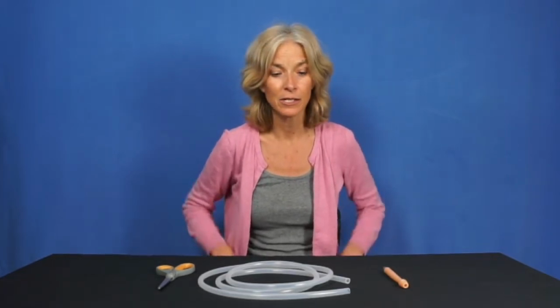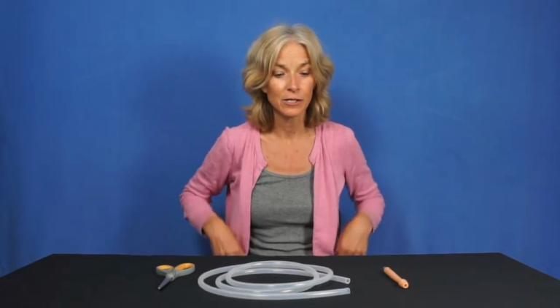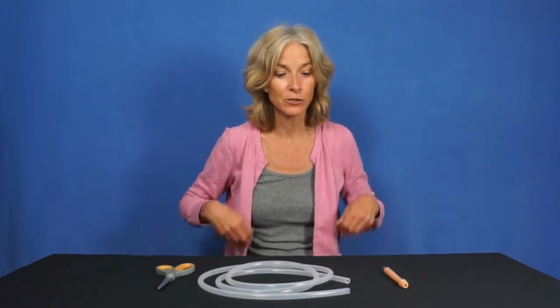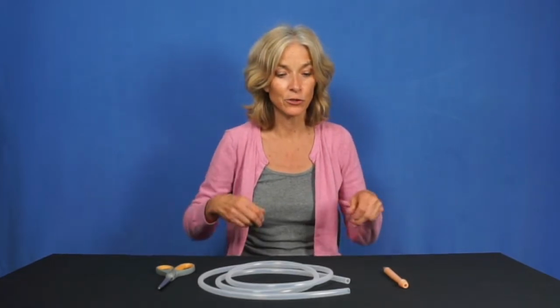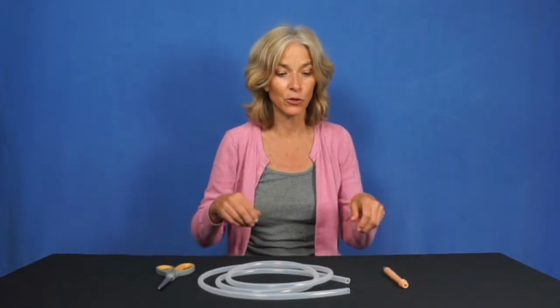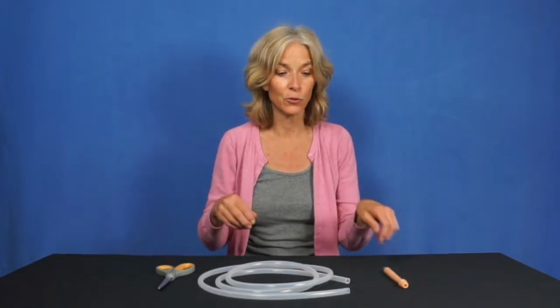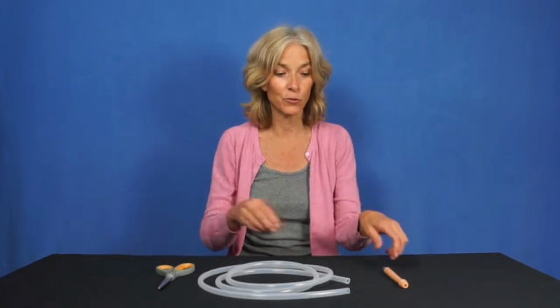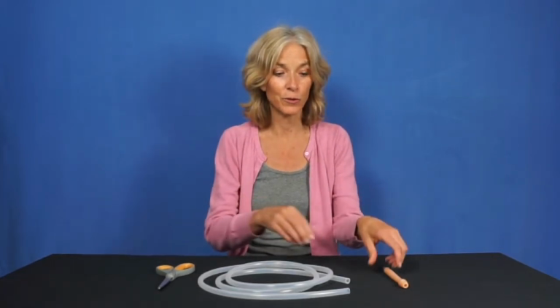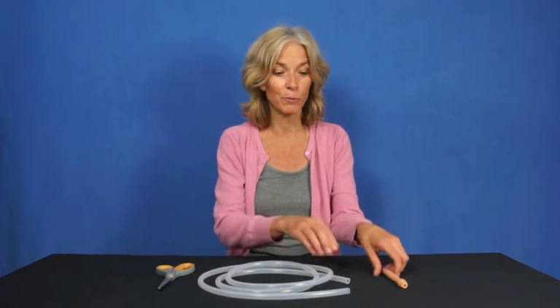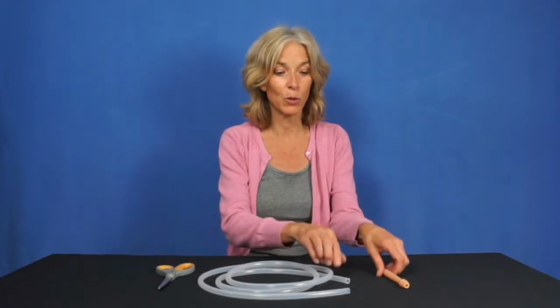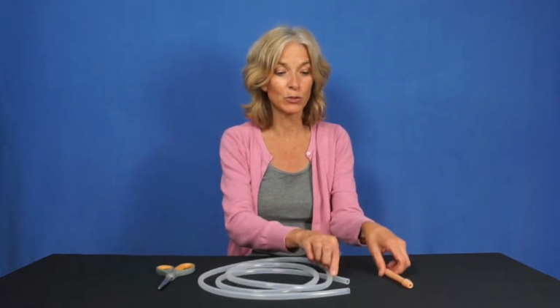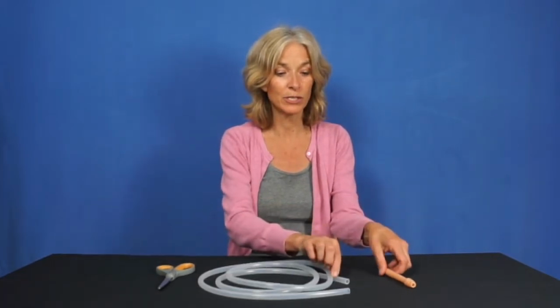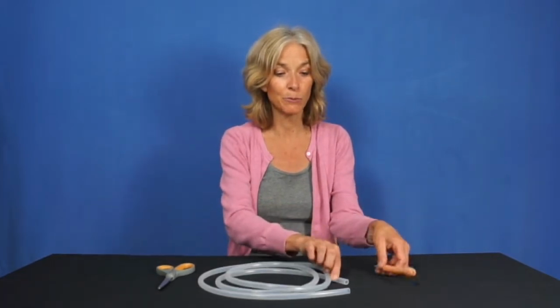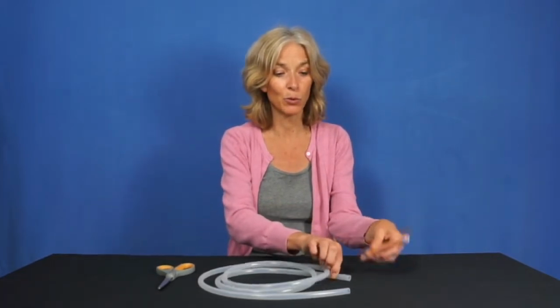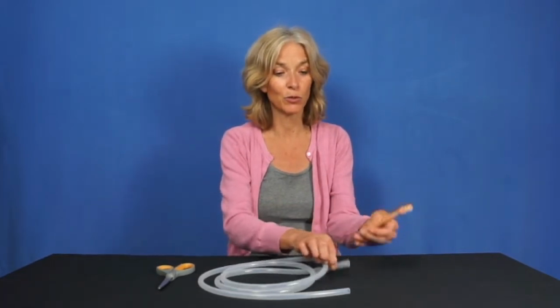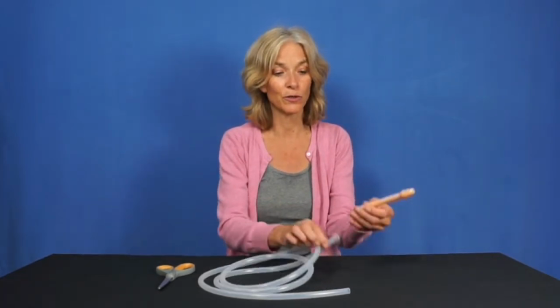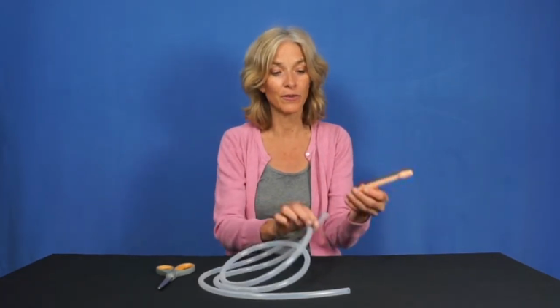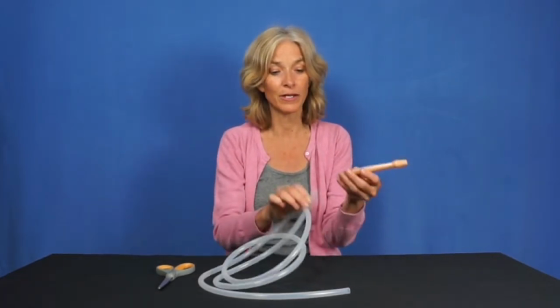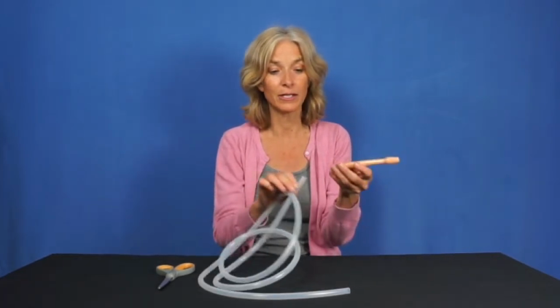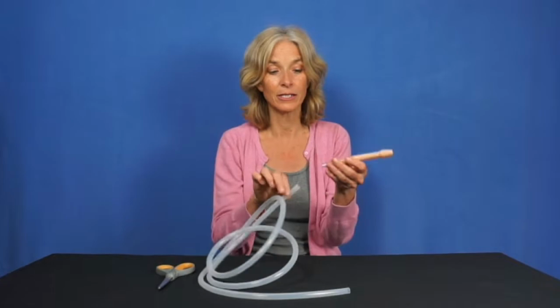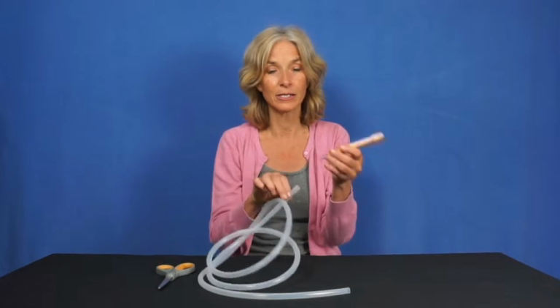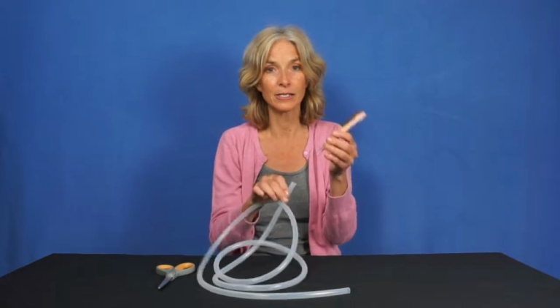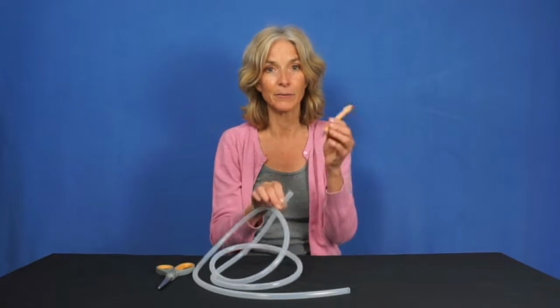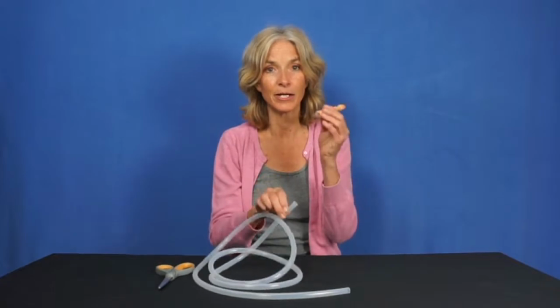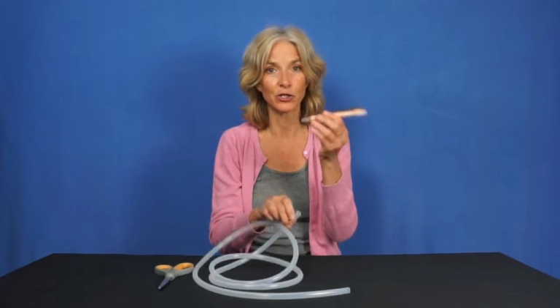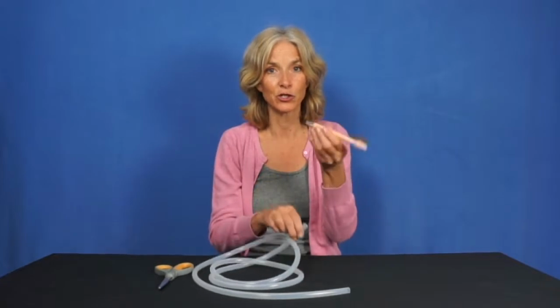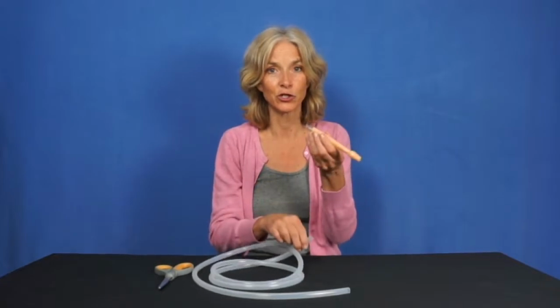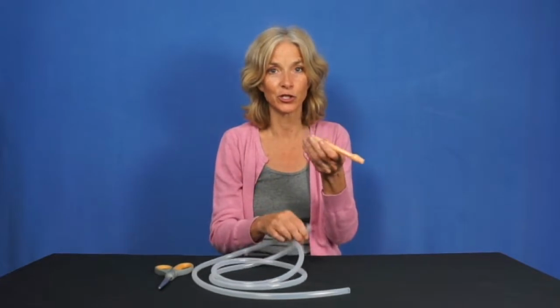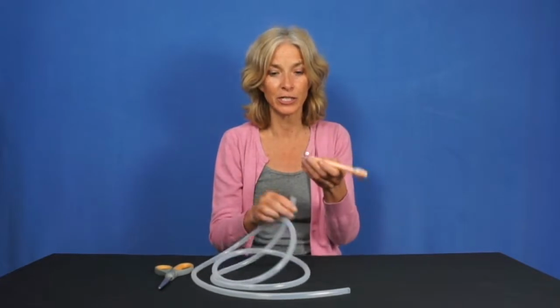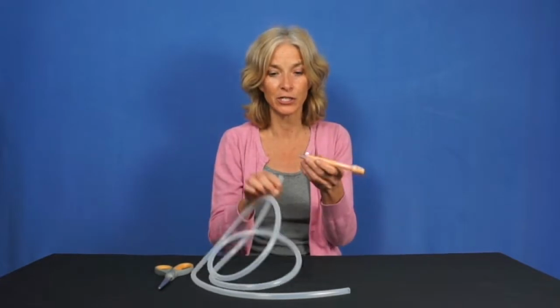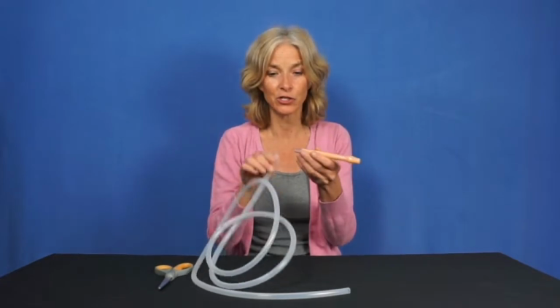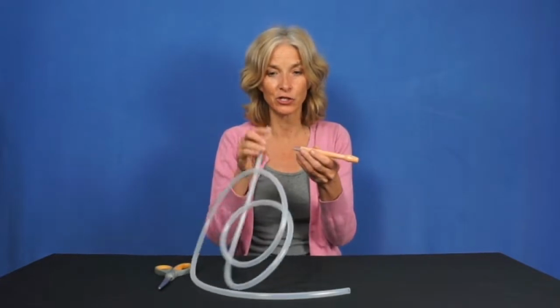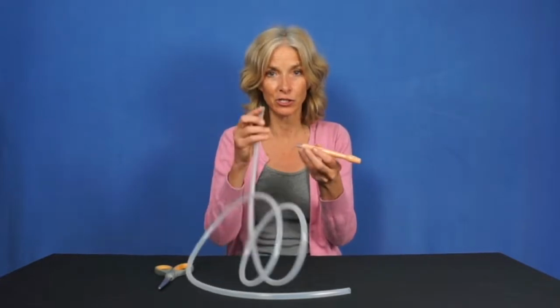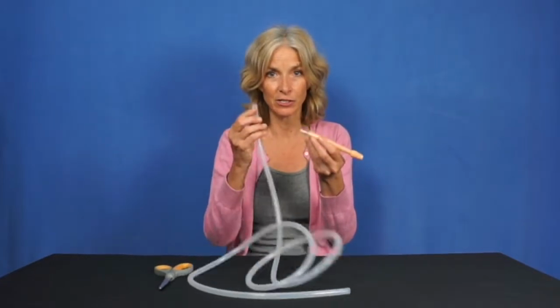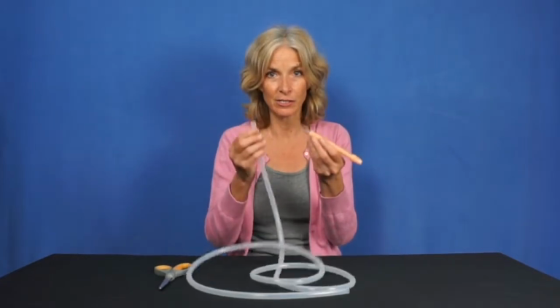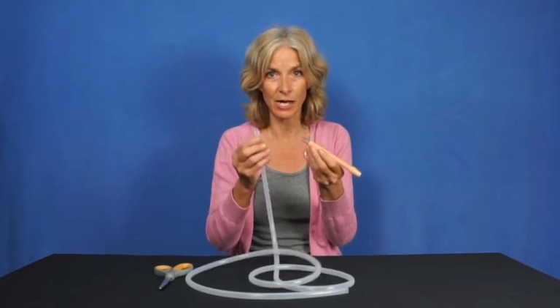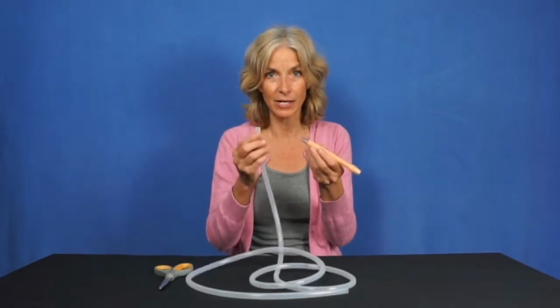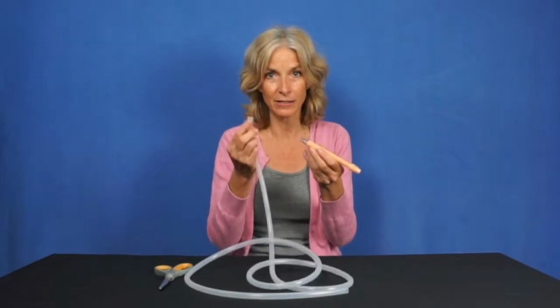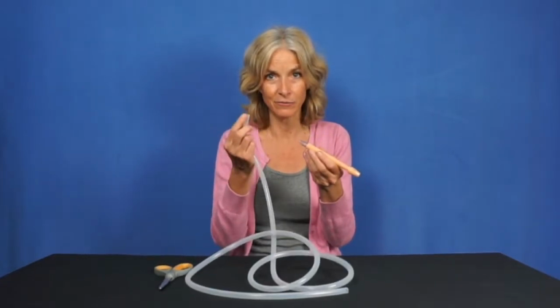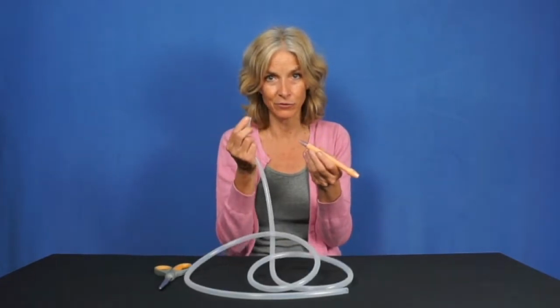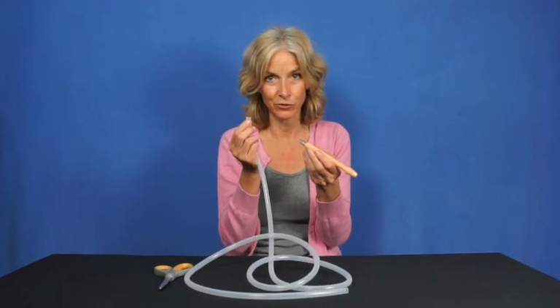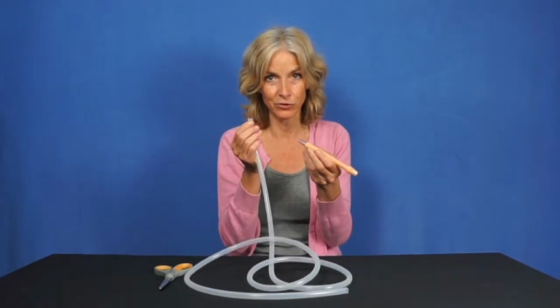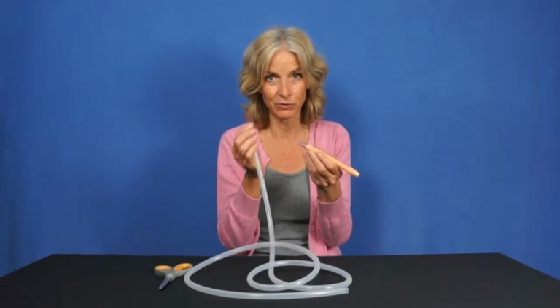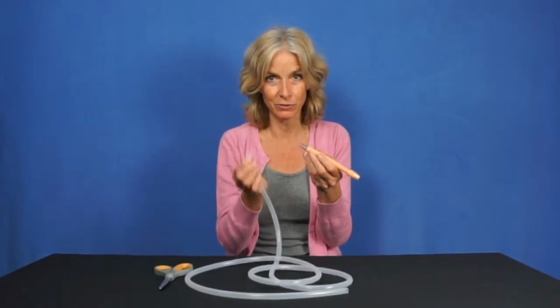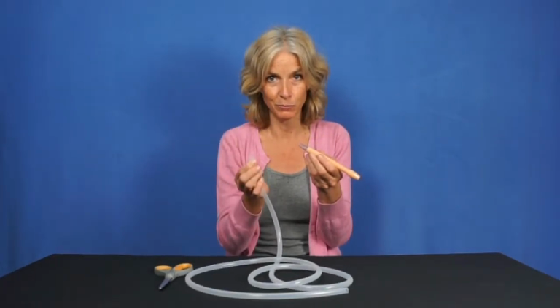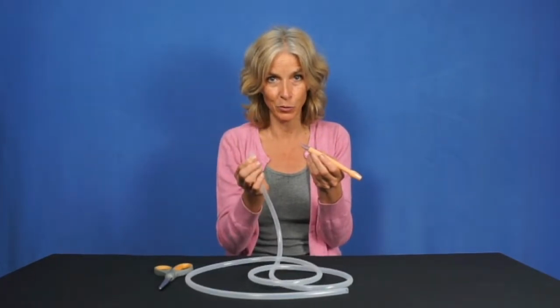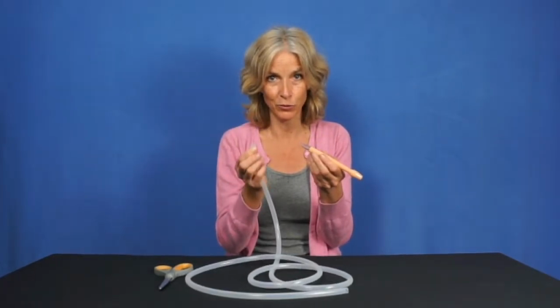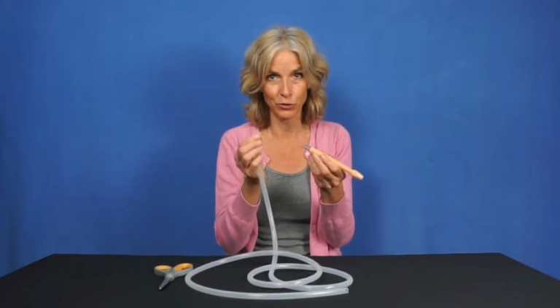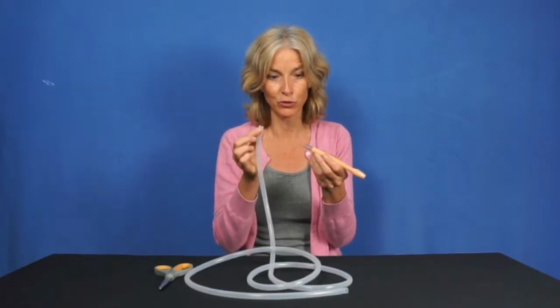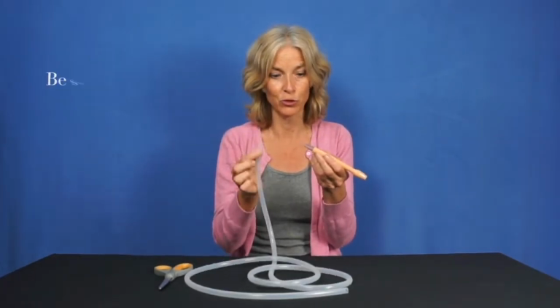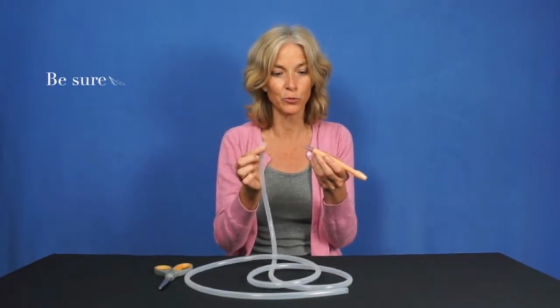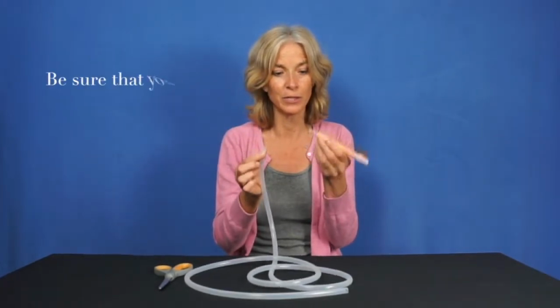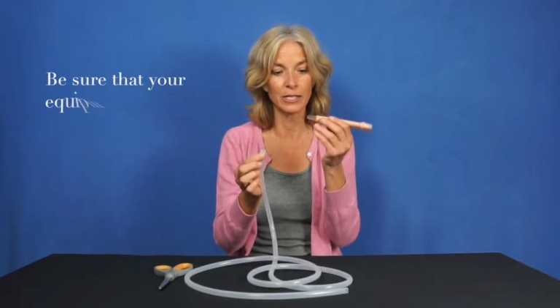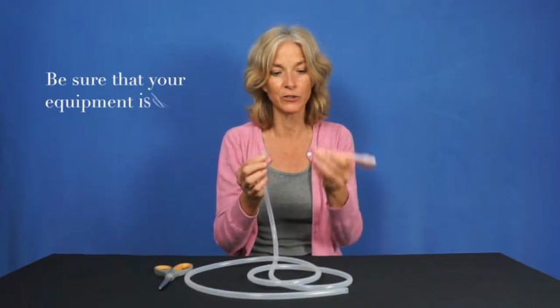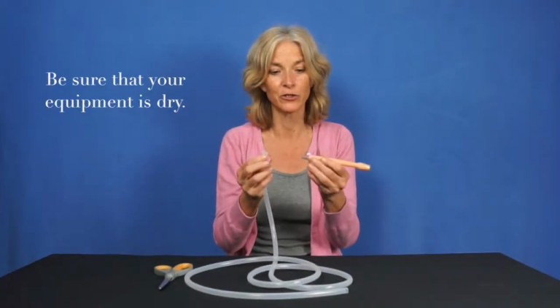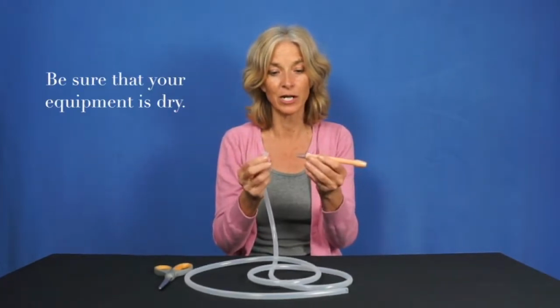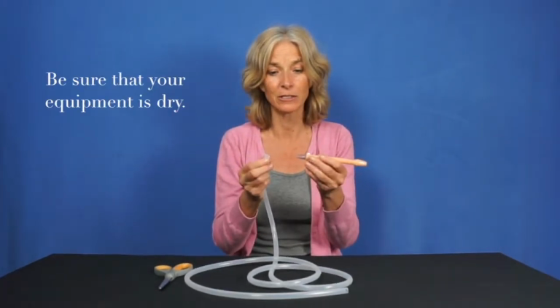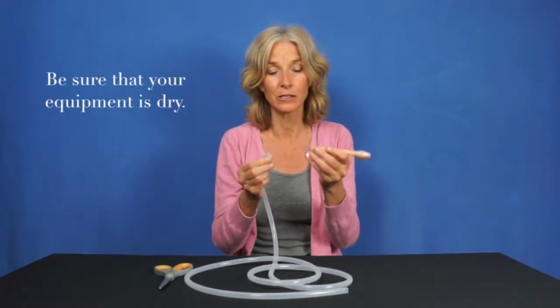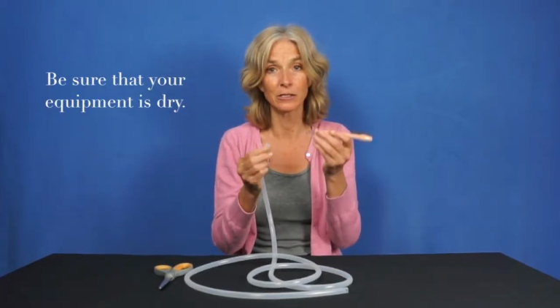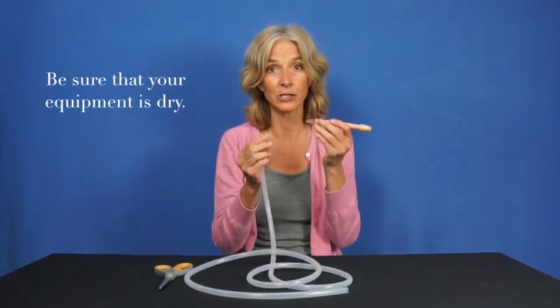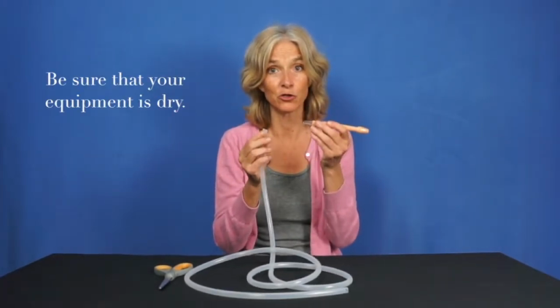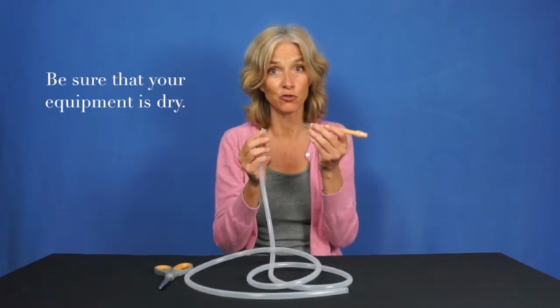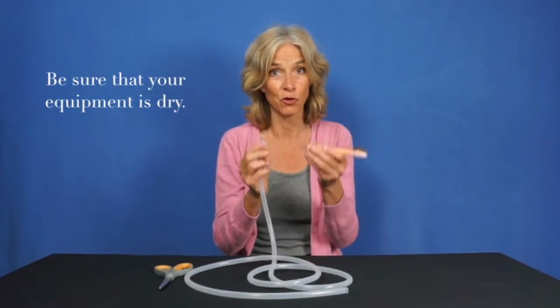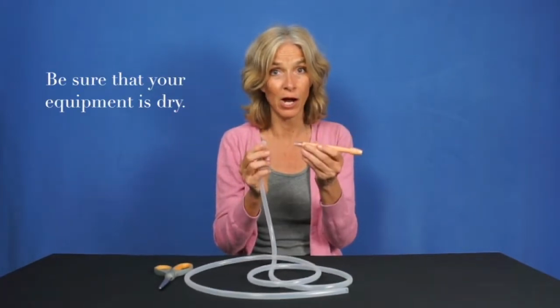The most important thing is to make sure each side of both your tubing and your nozzle is dry.